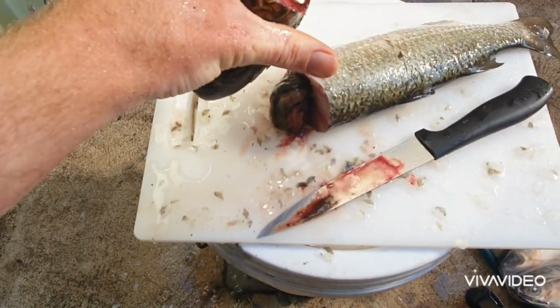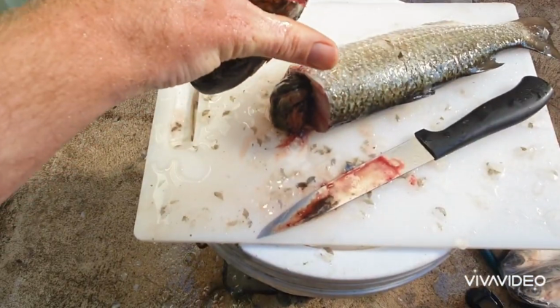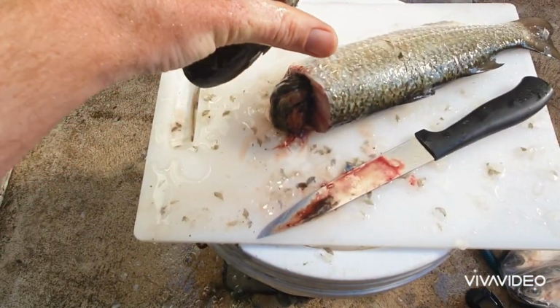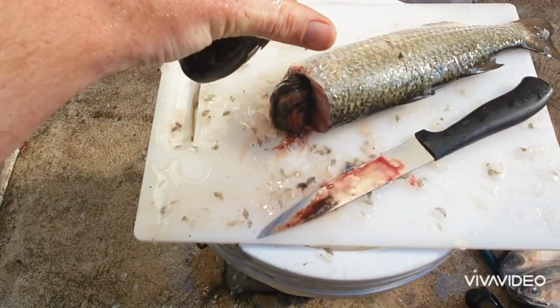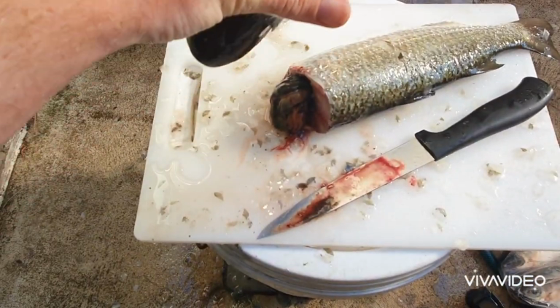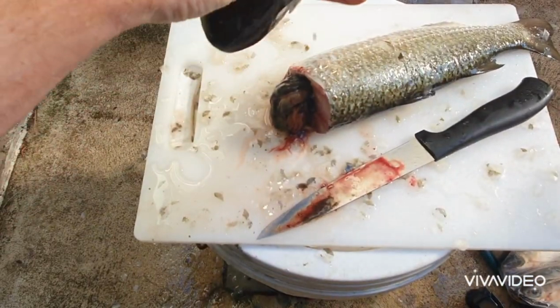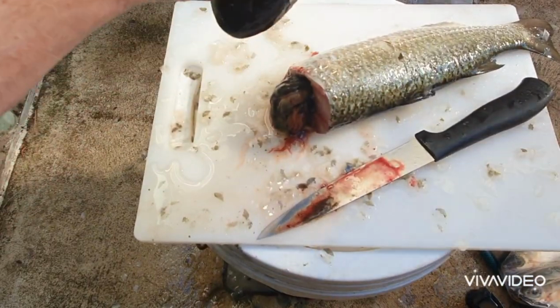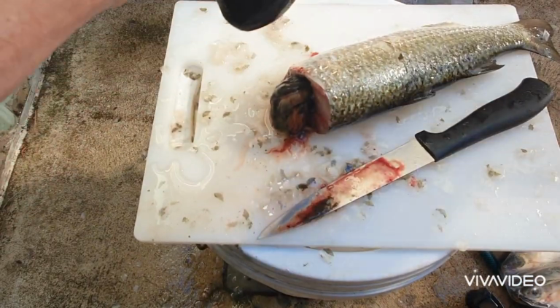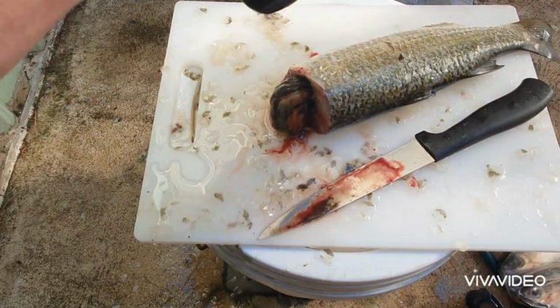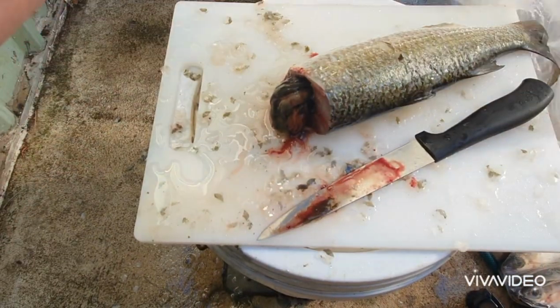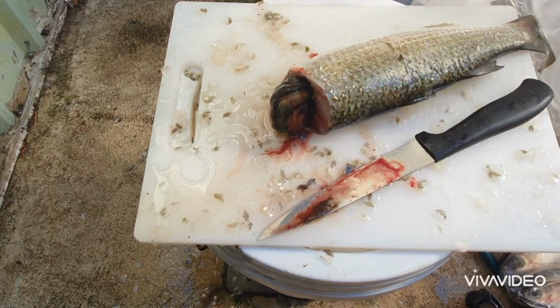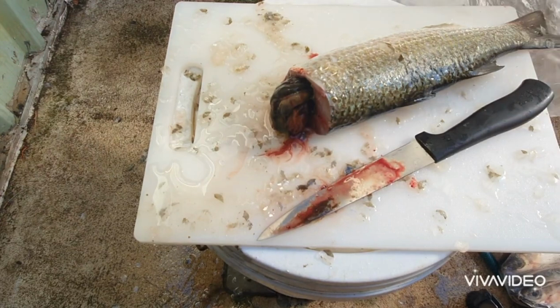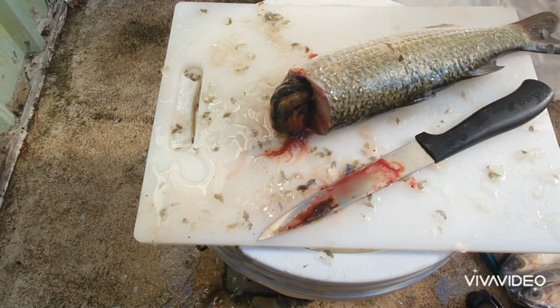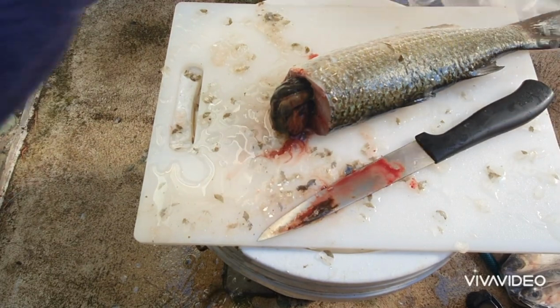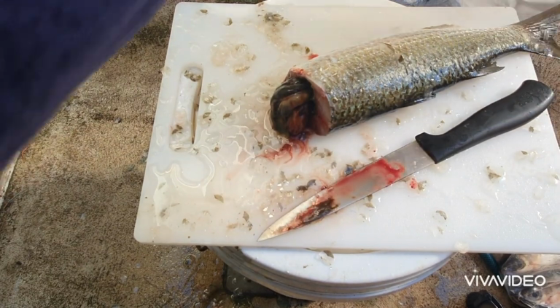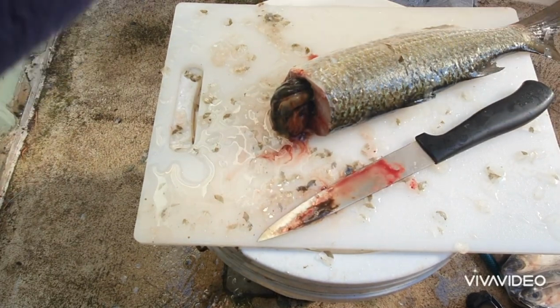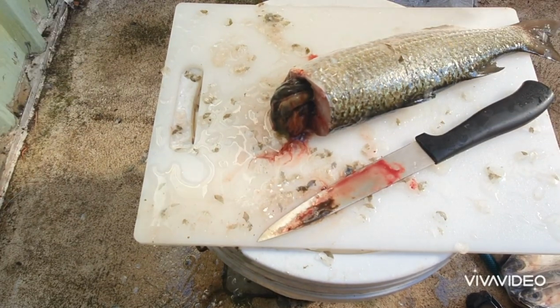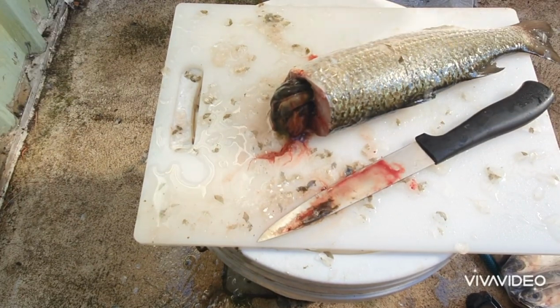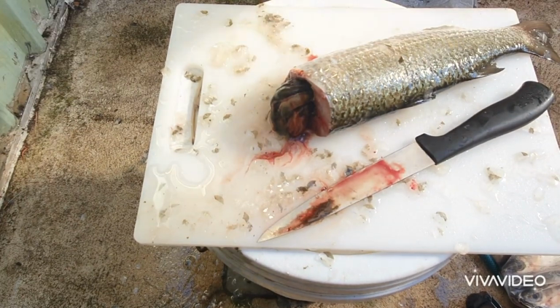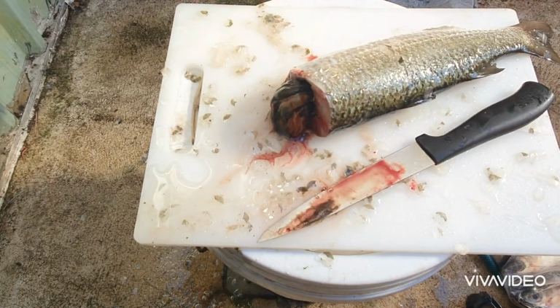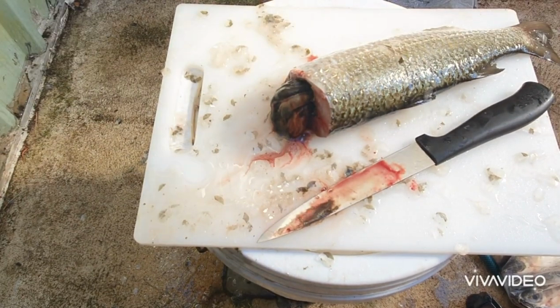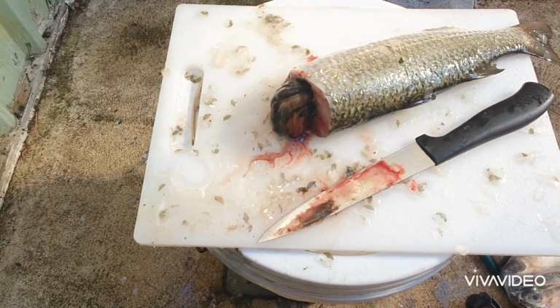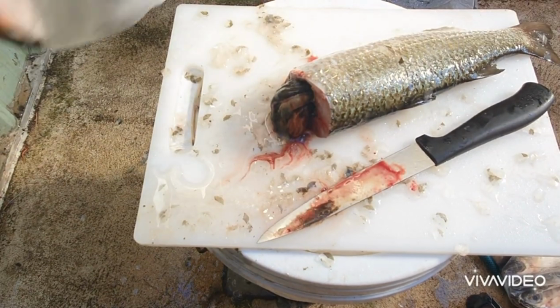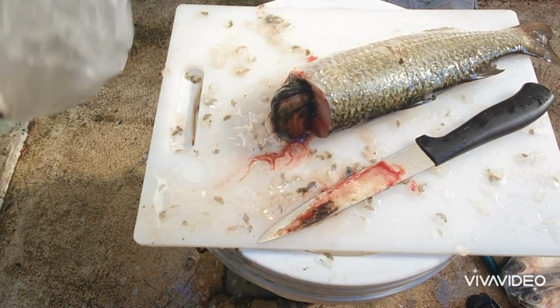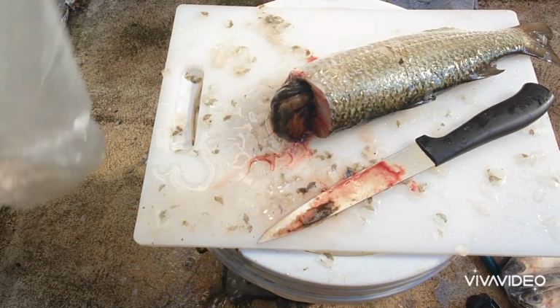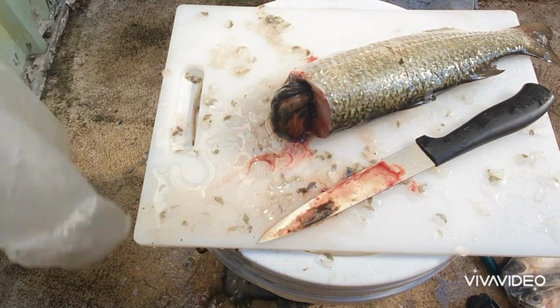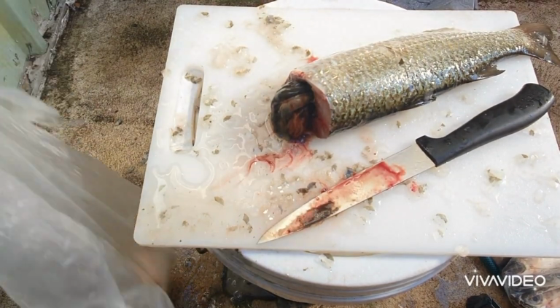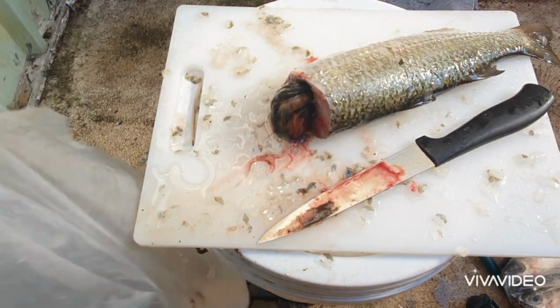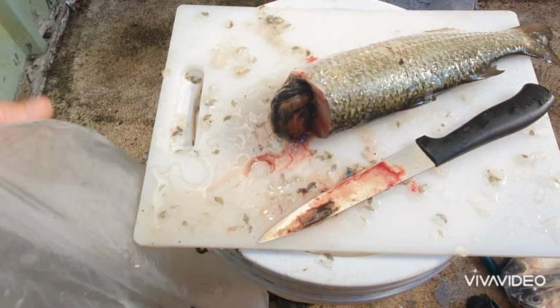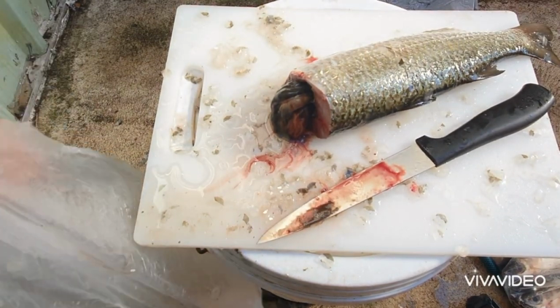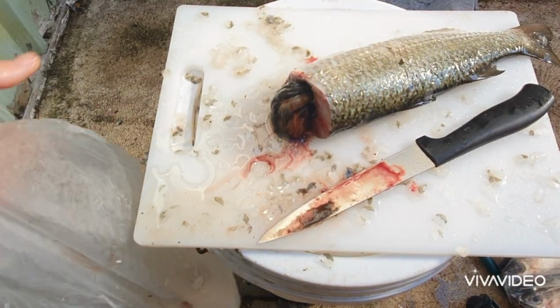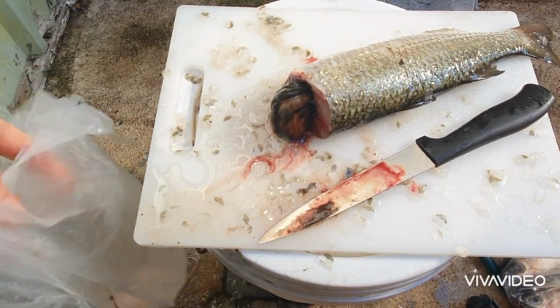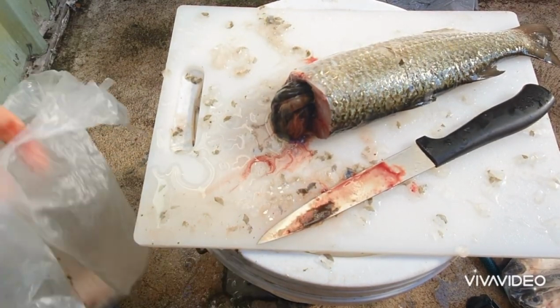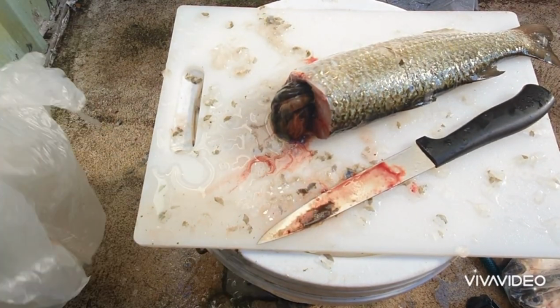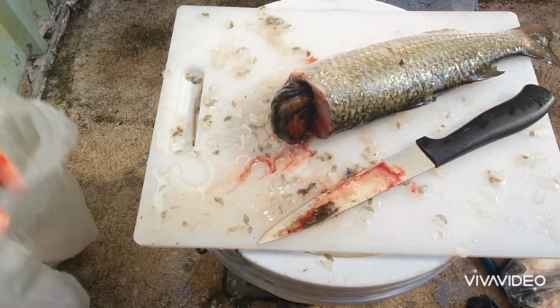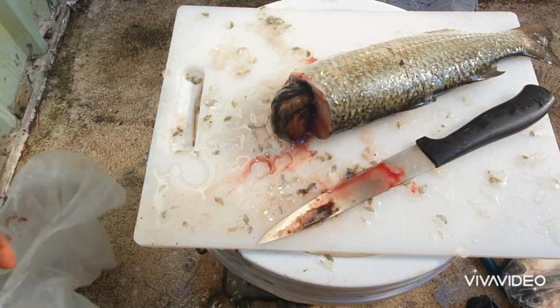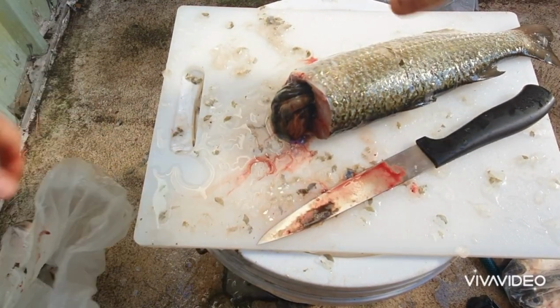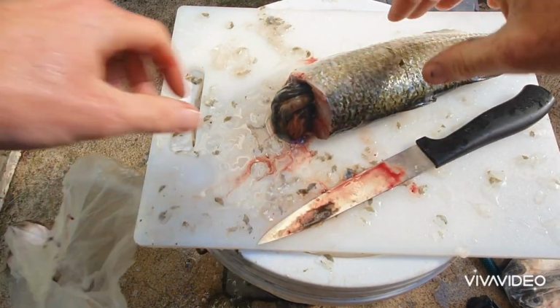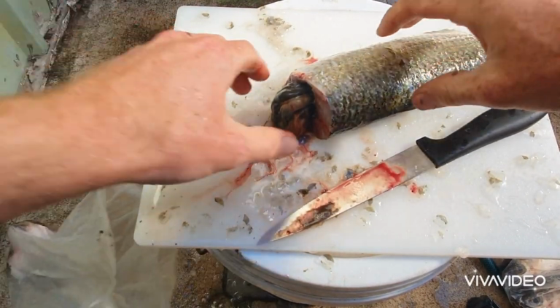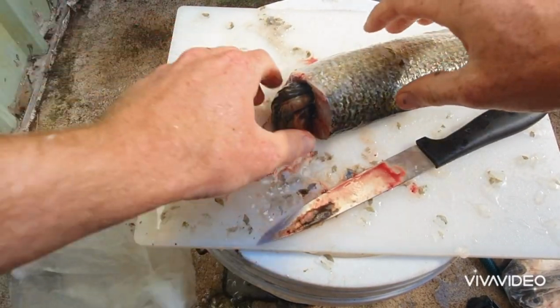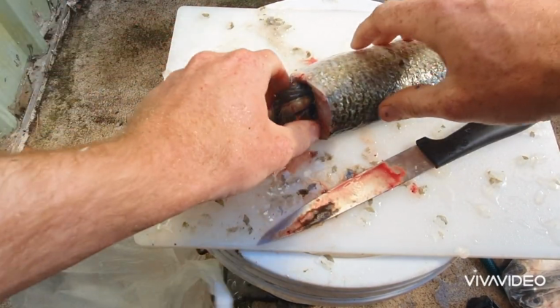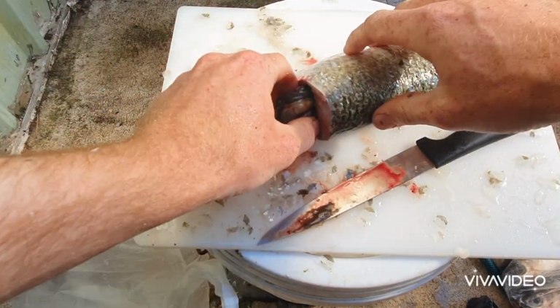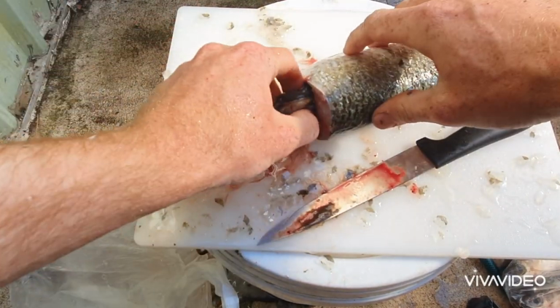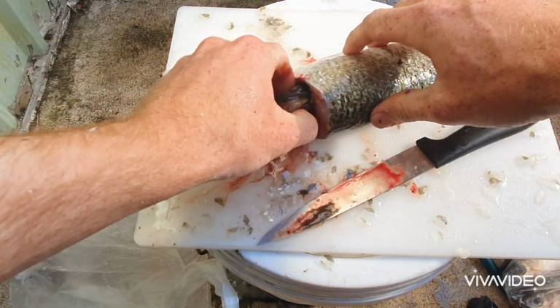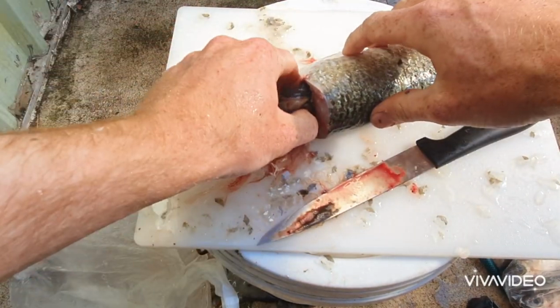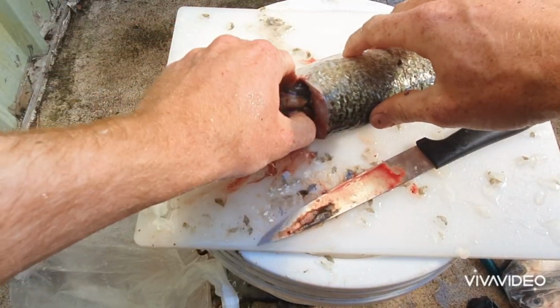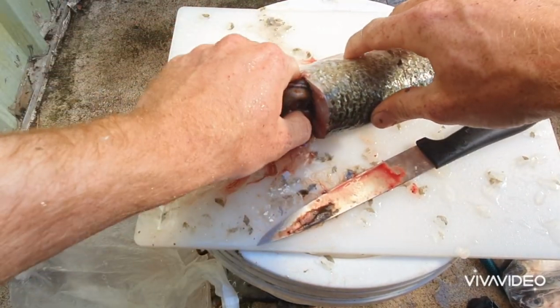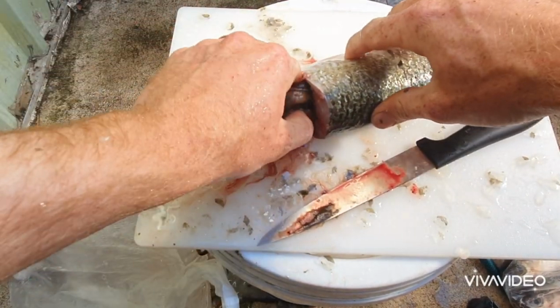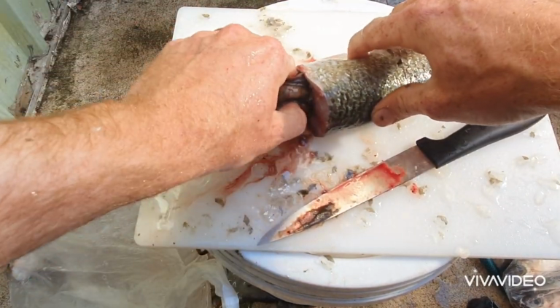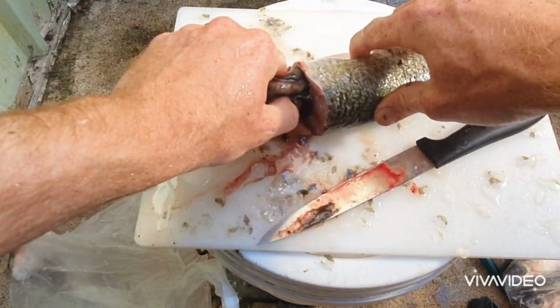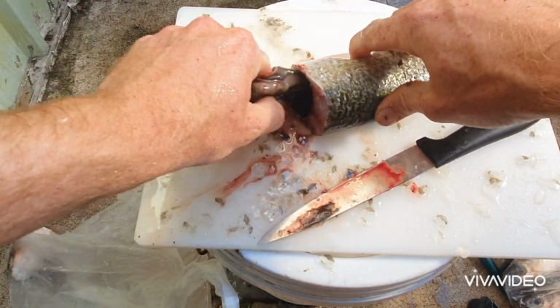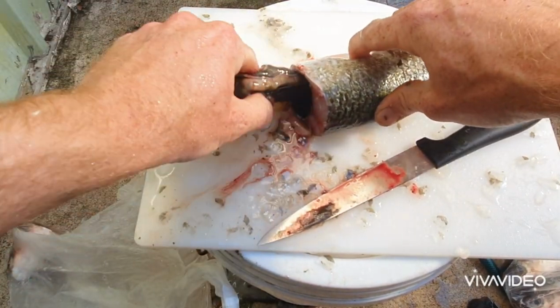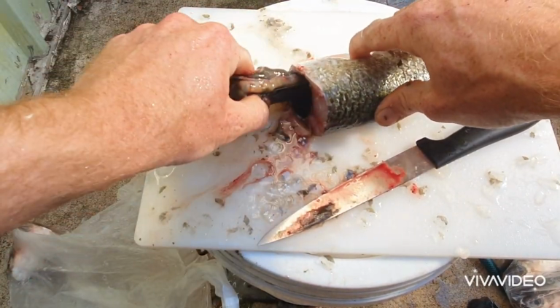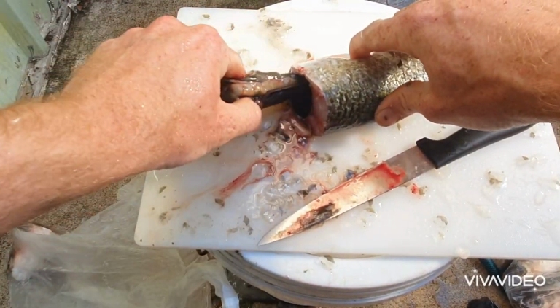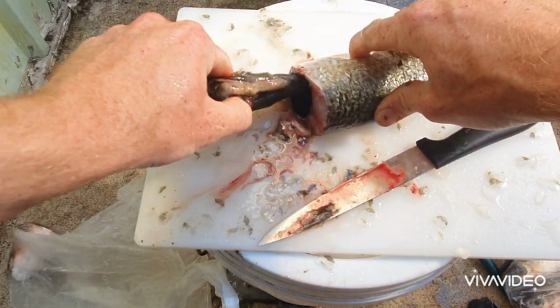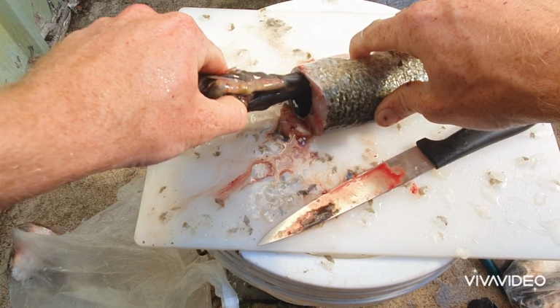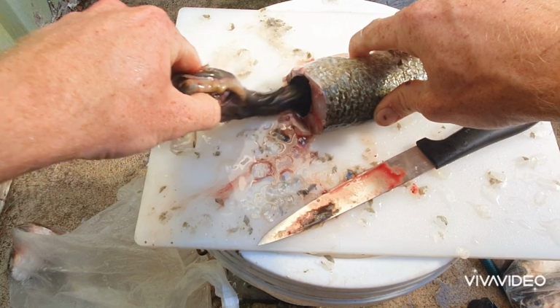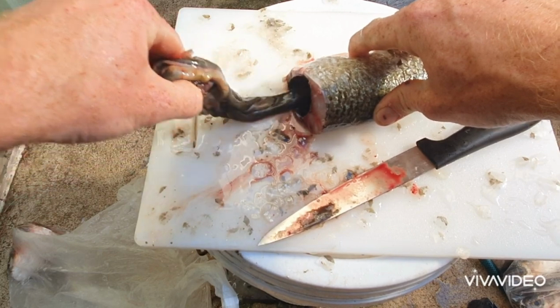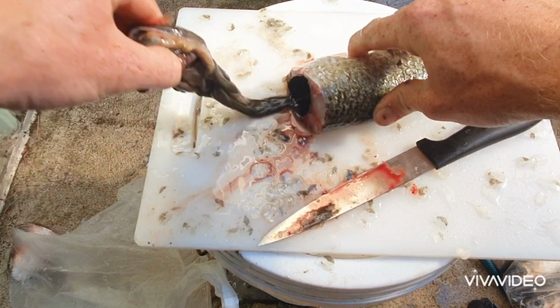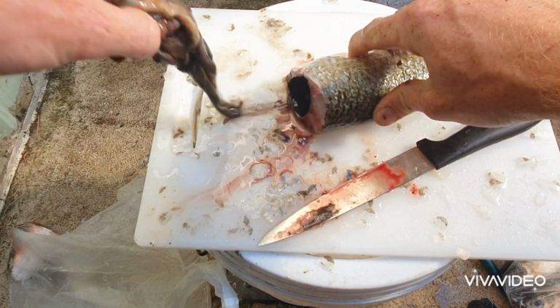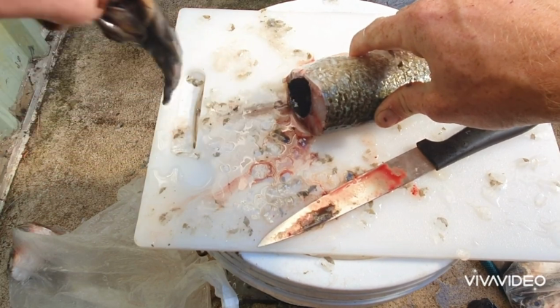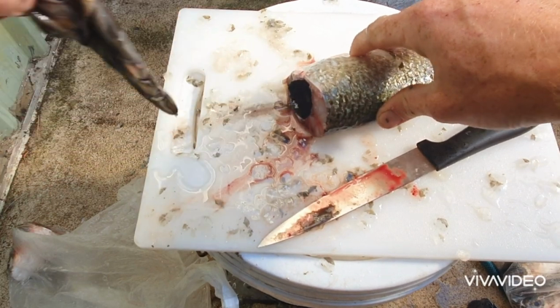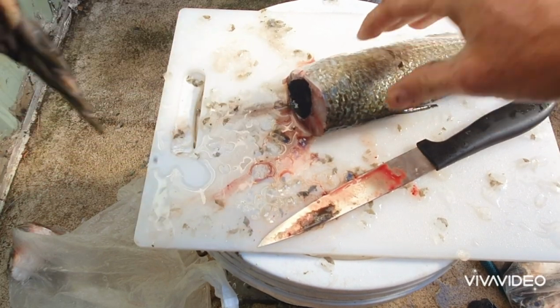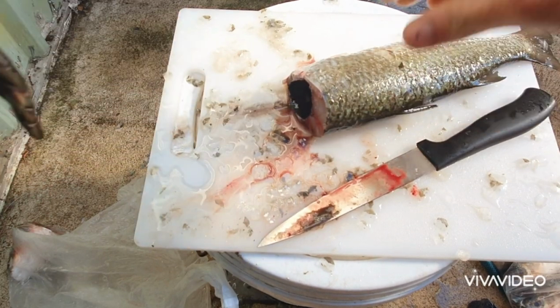Put the head in a different bag and grab all the guts as well, because they're great for burly.